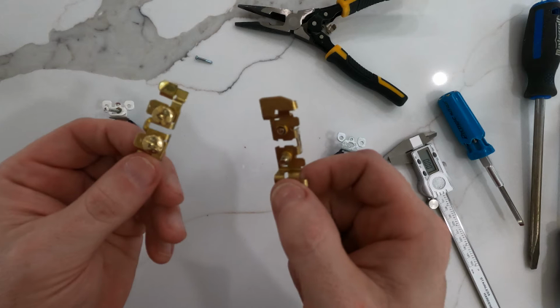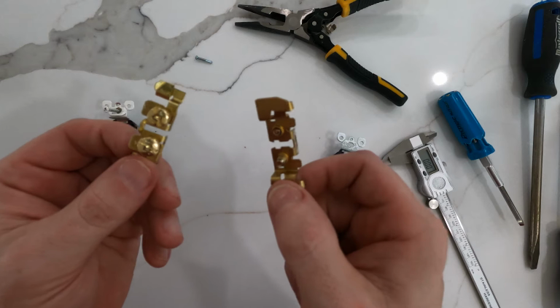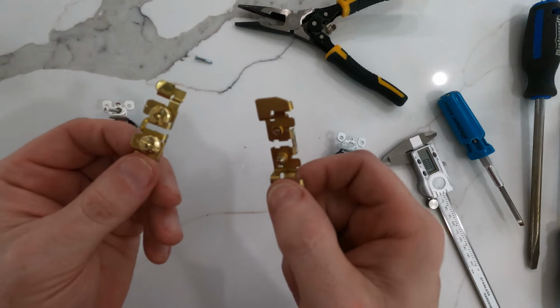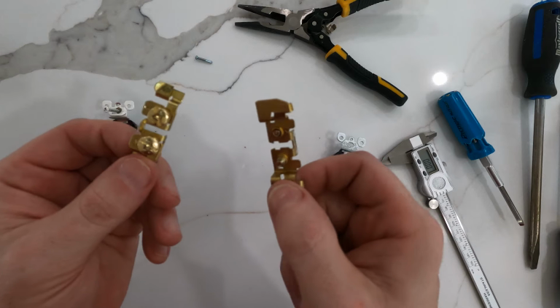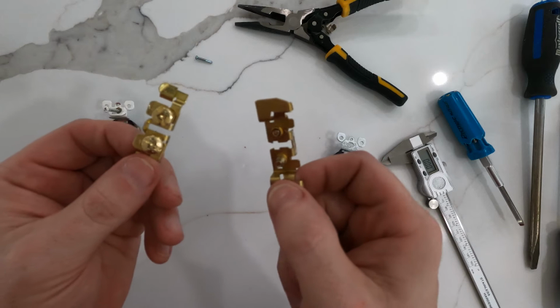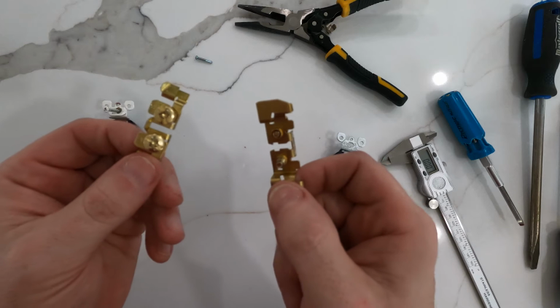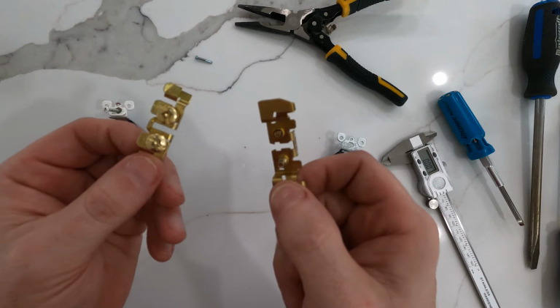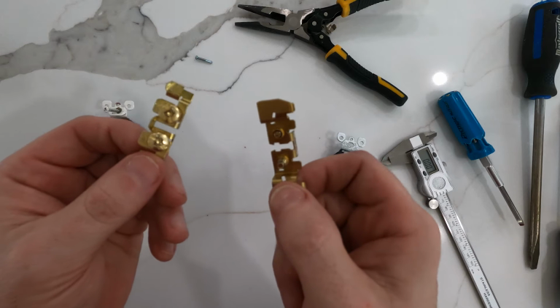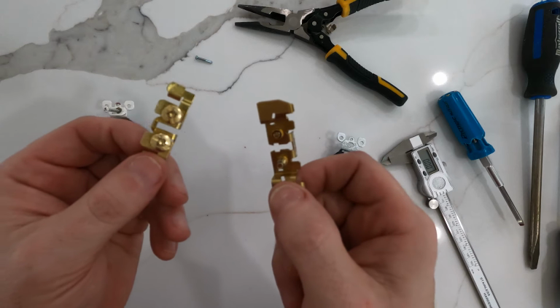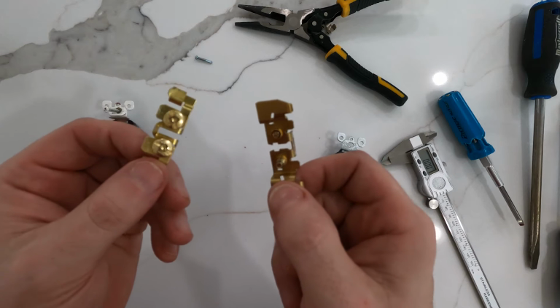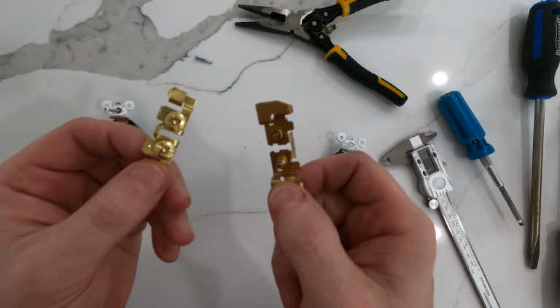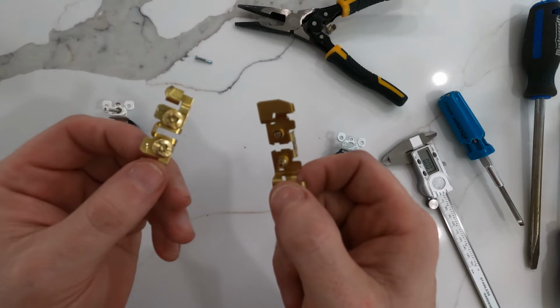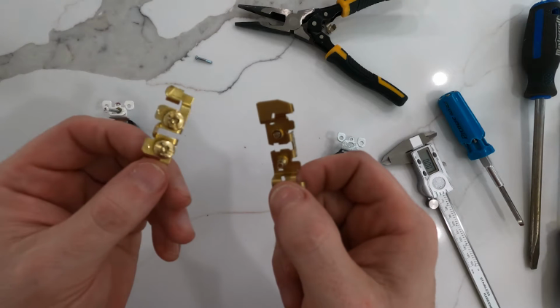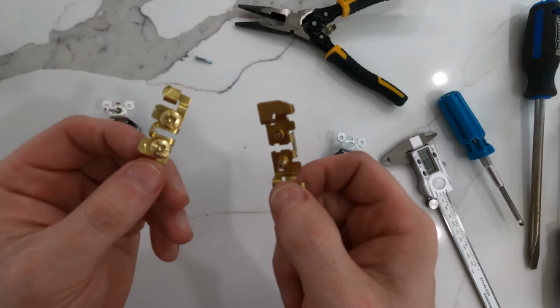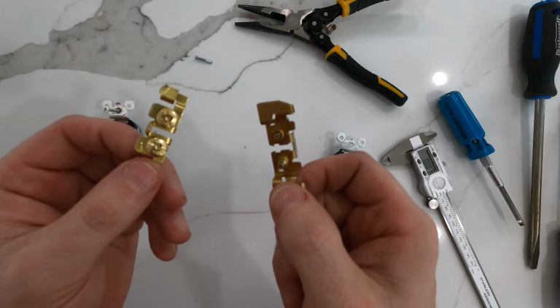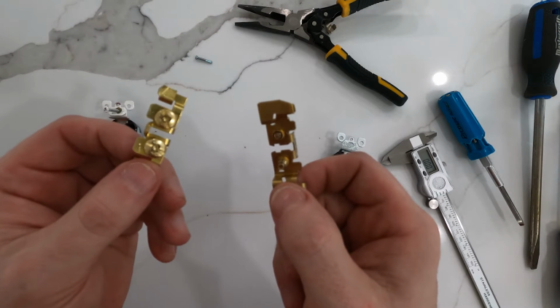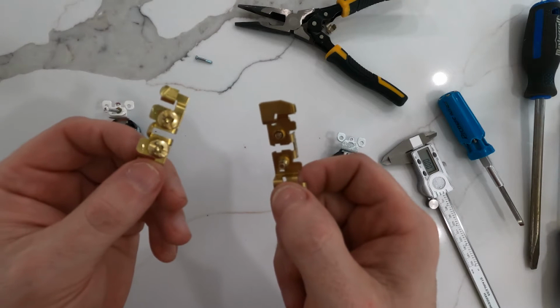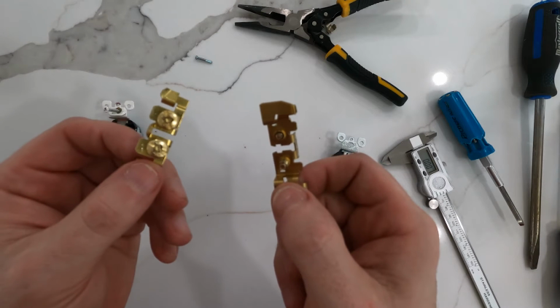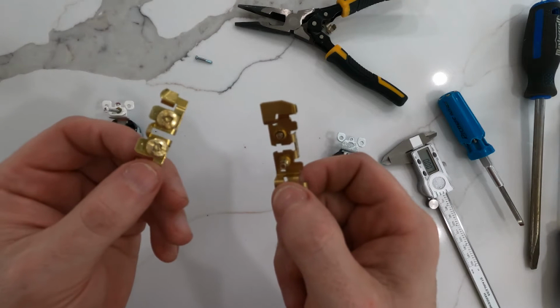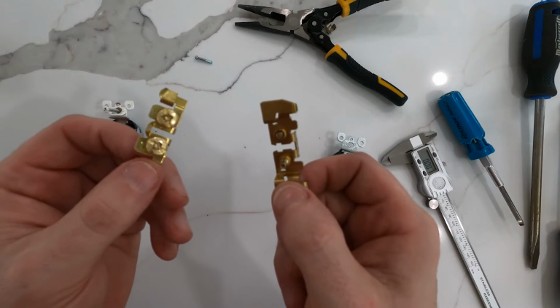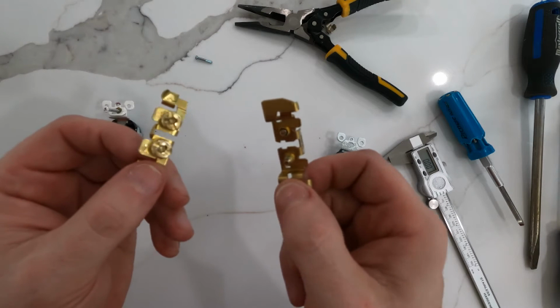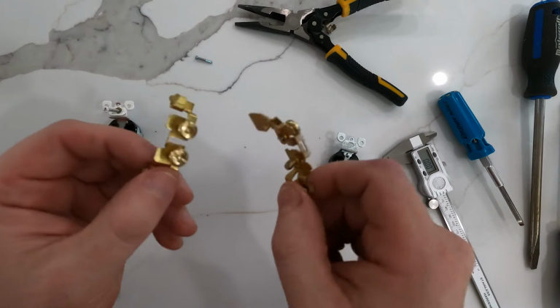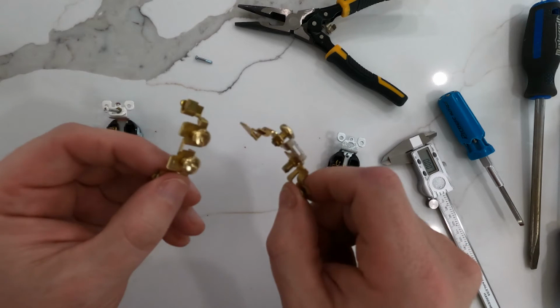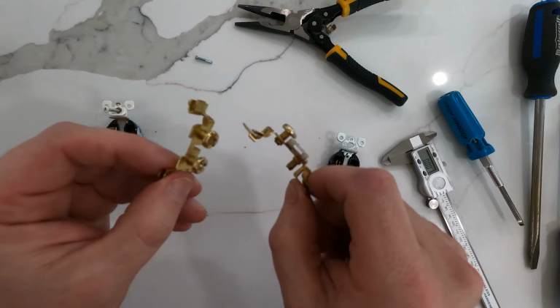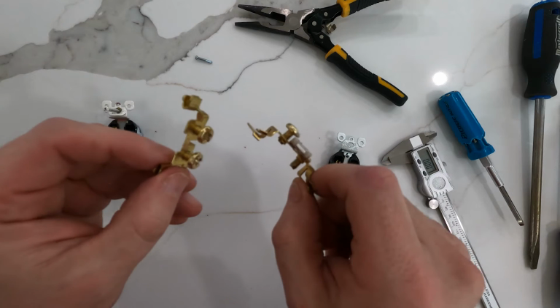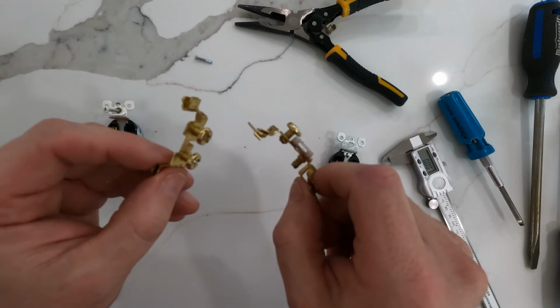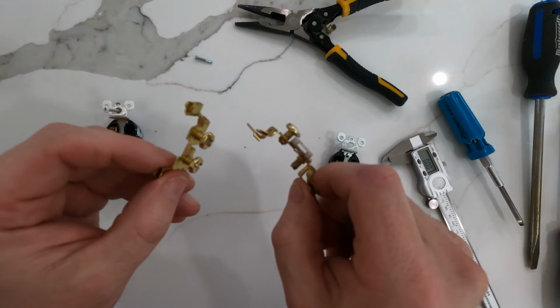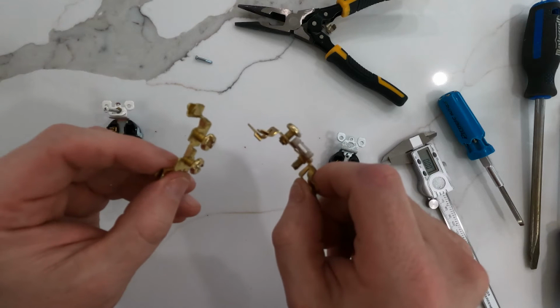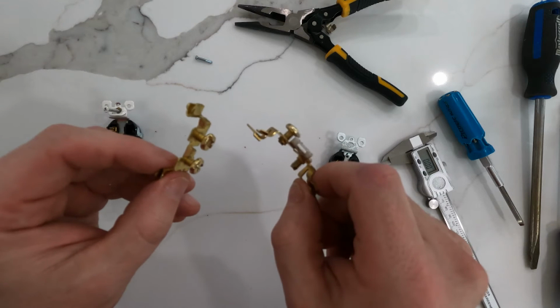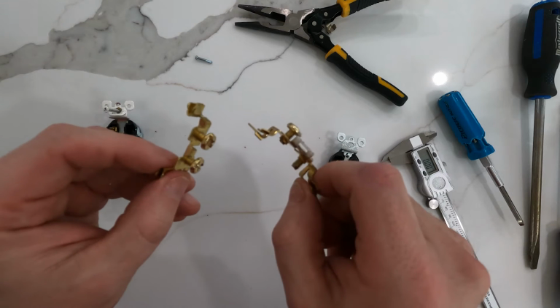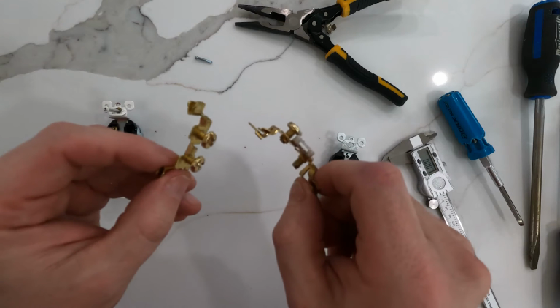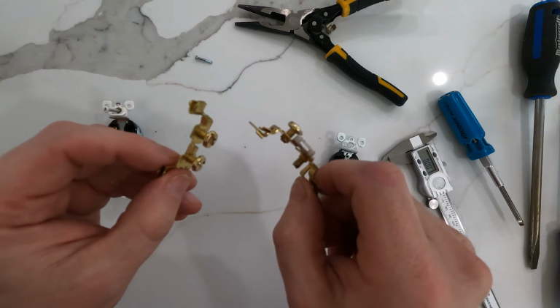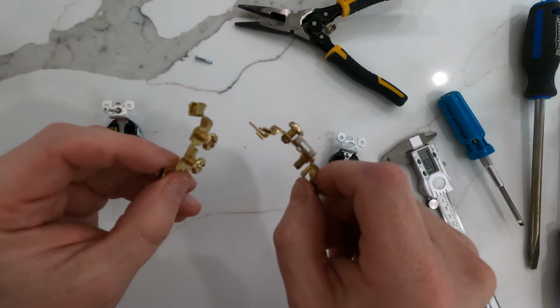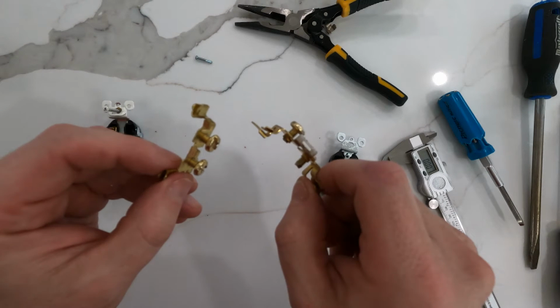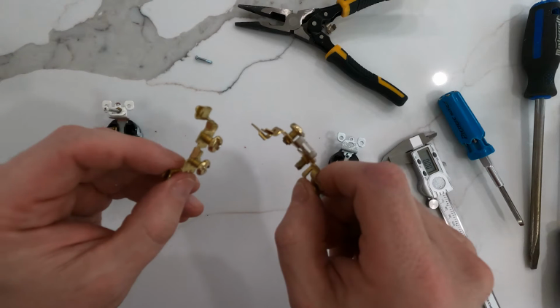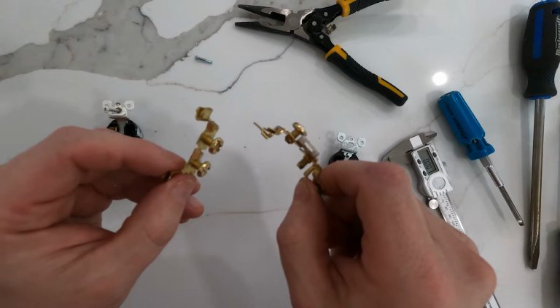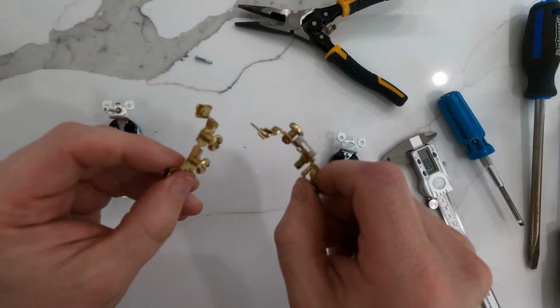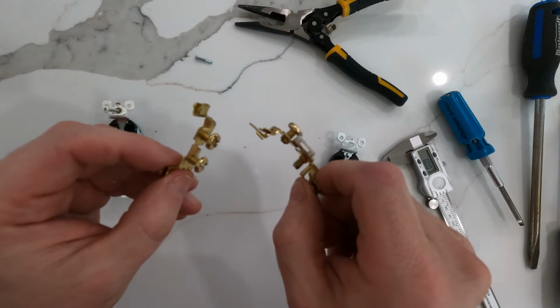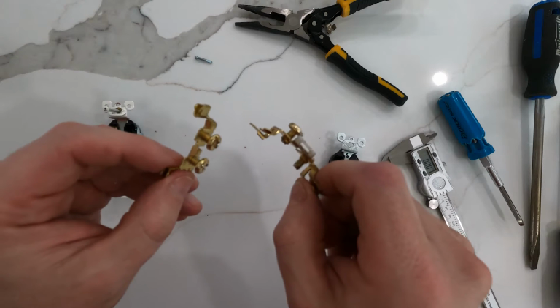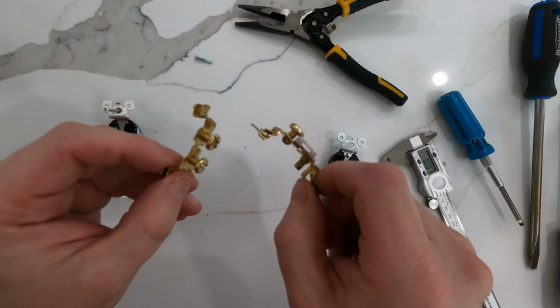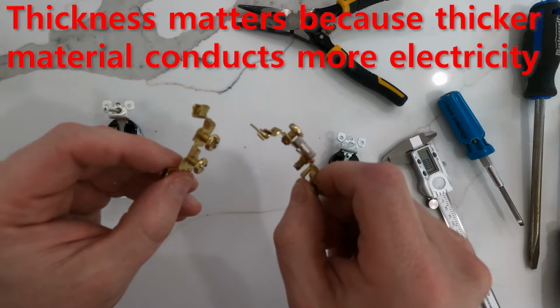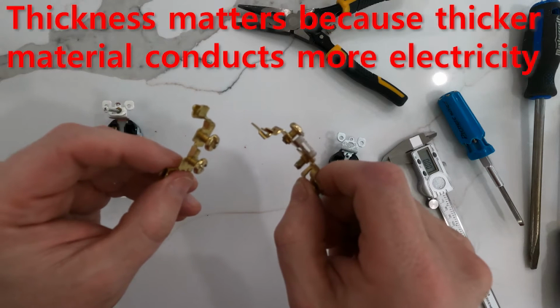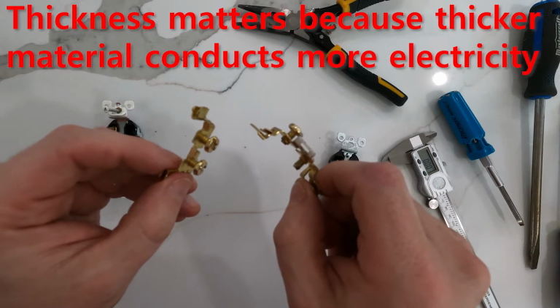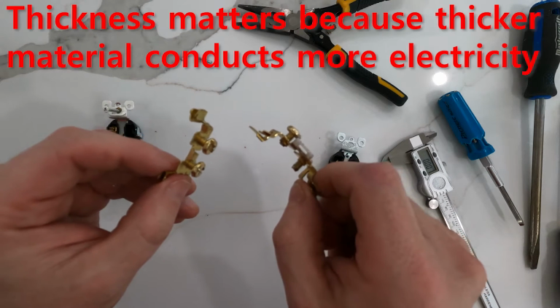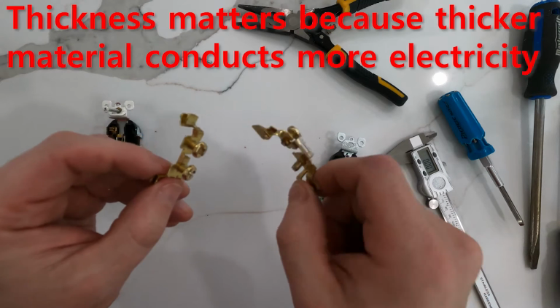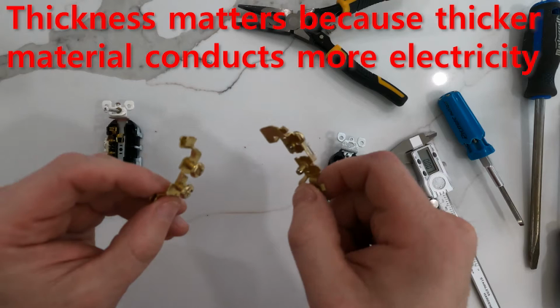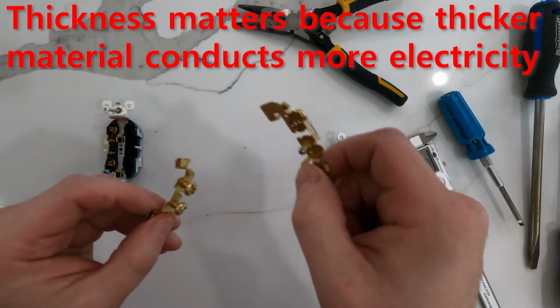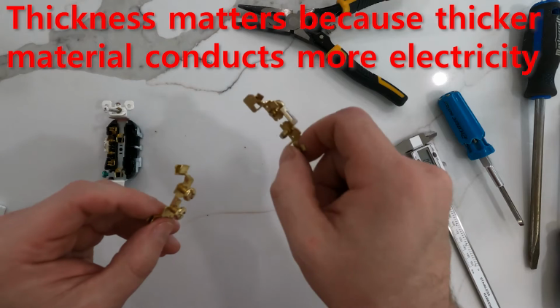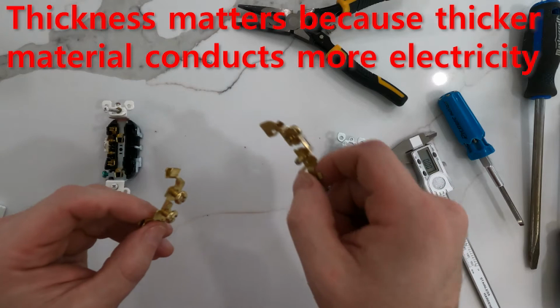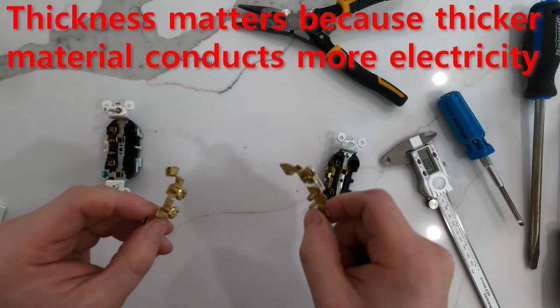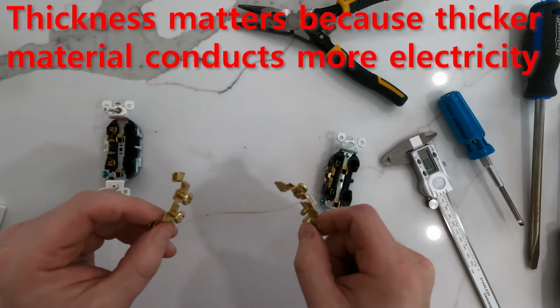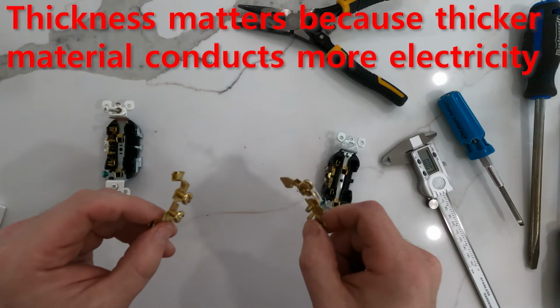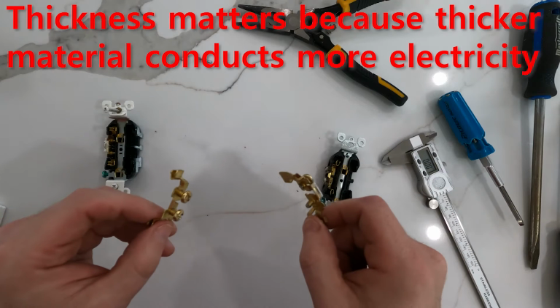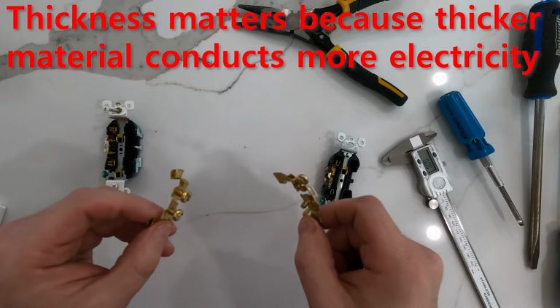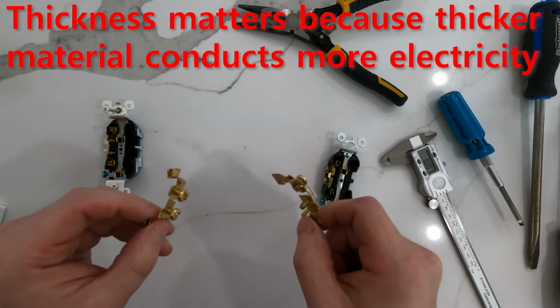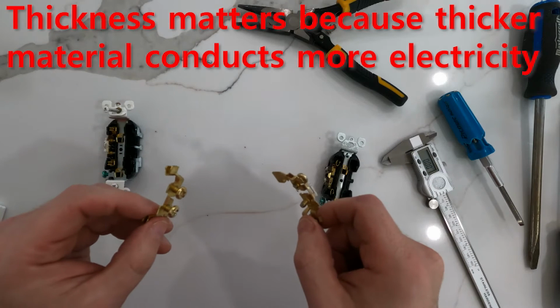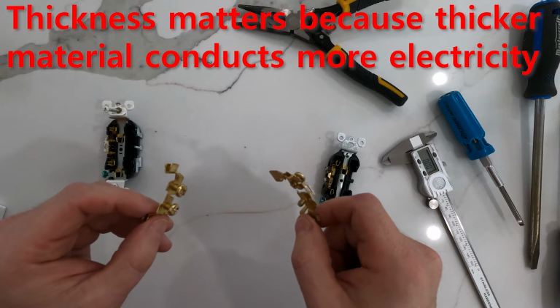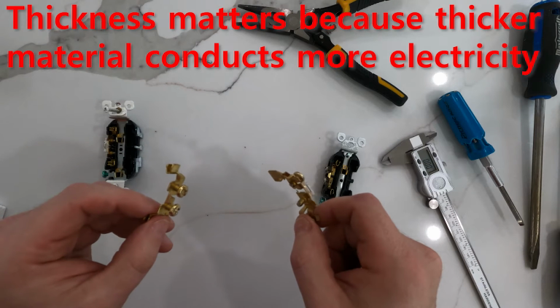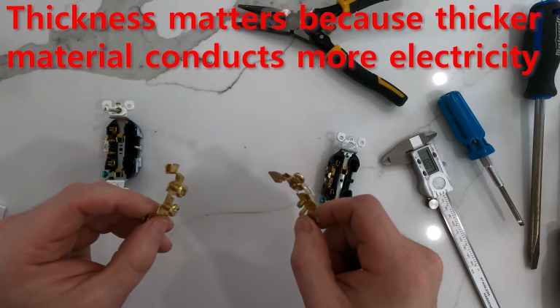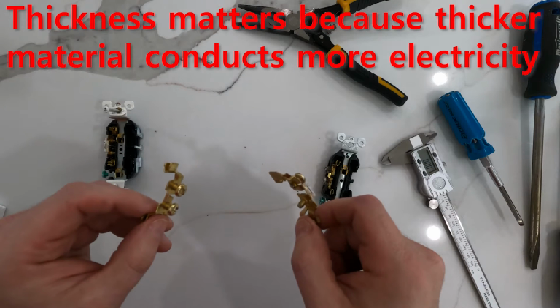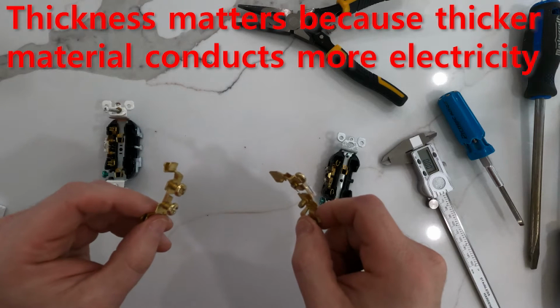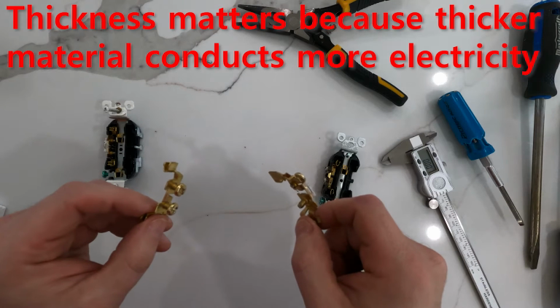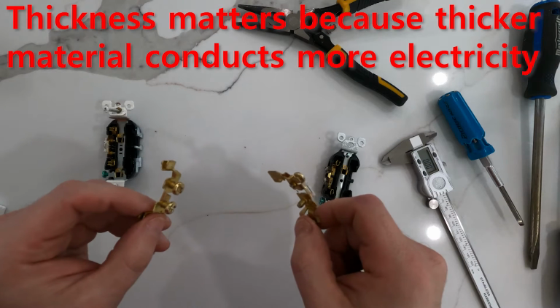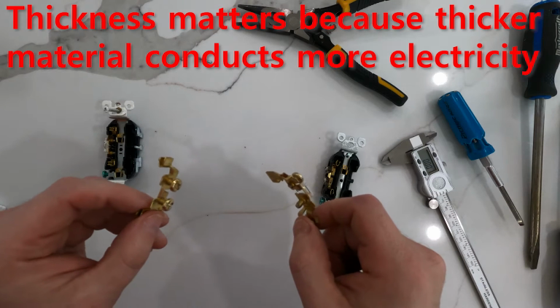Did you know that the conductors inside a 15 amp and a 20 amp receptacle are exactly the same thickness? Stick around to watch me tear them apart and measure.